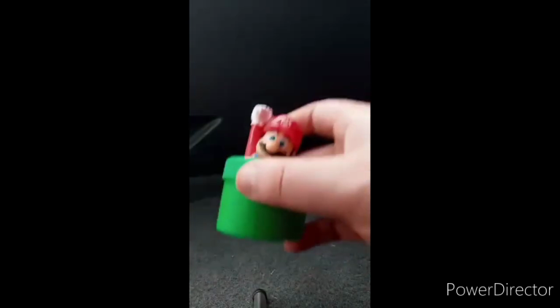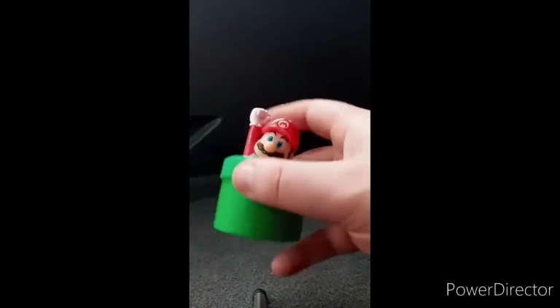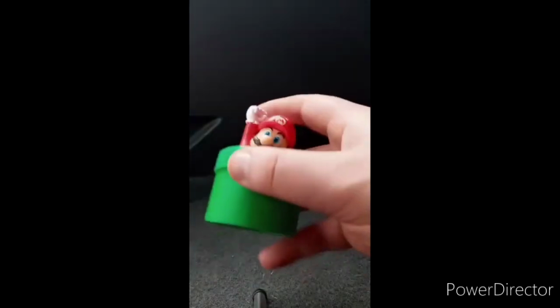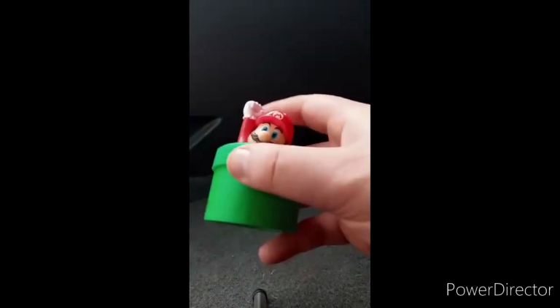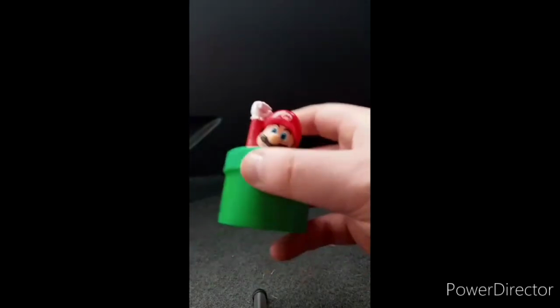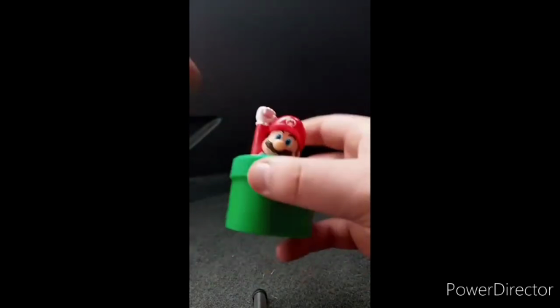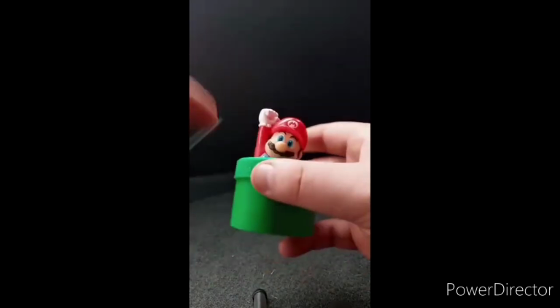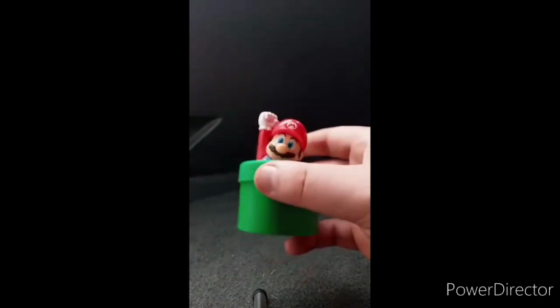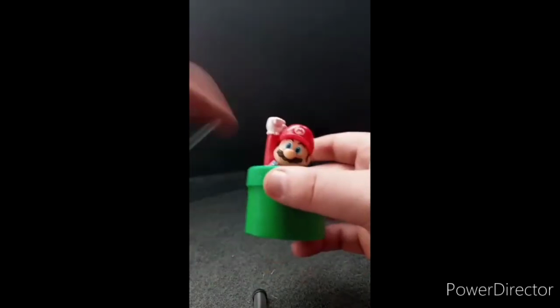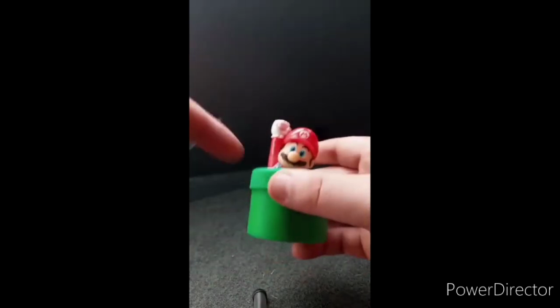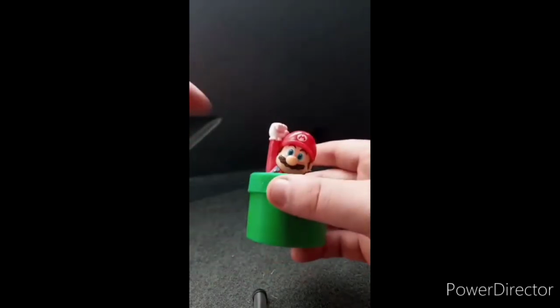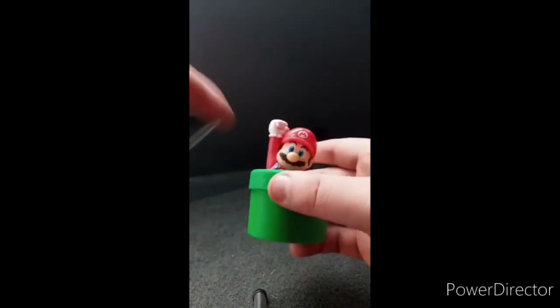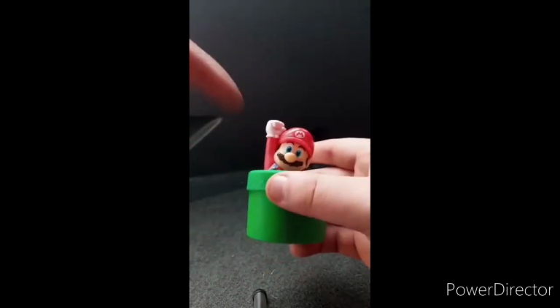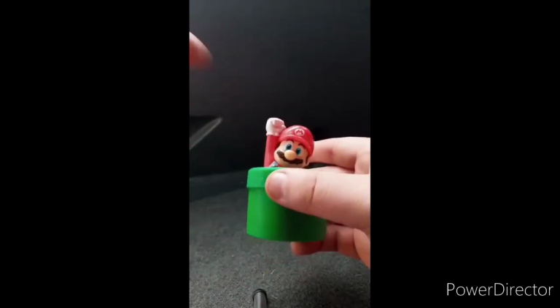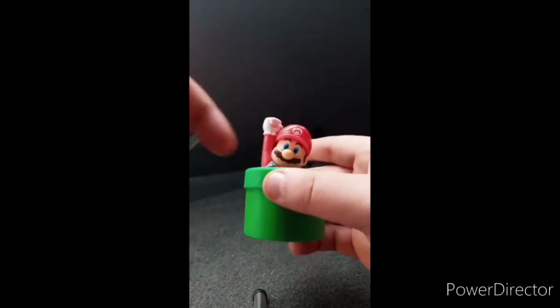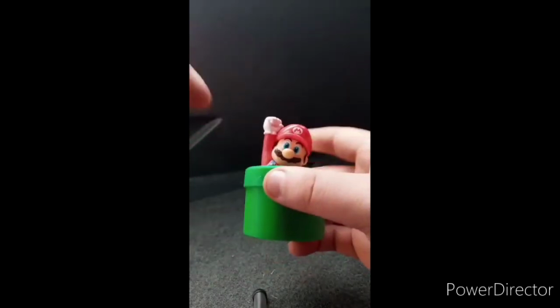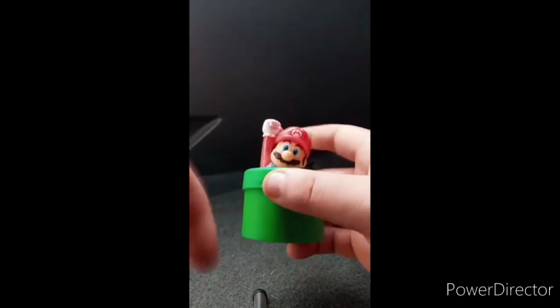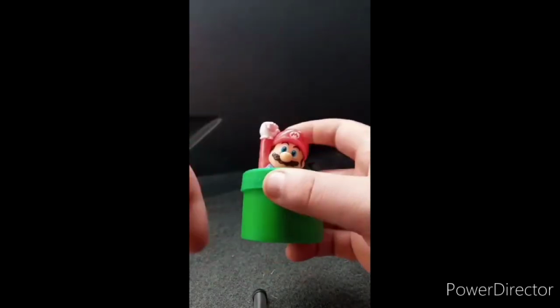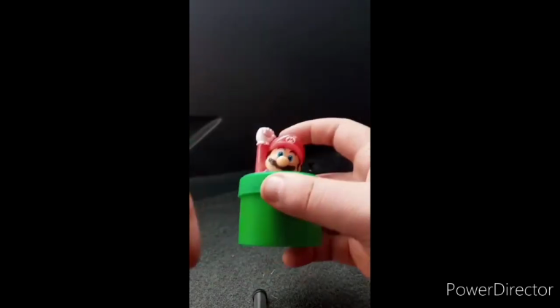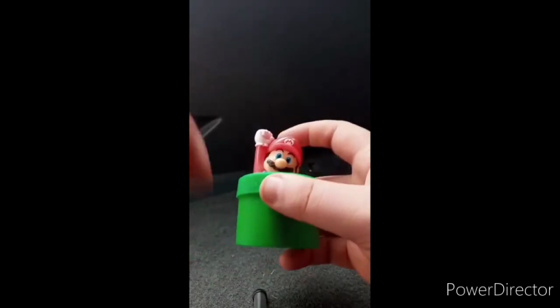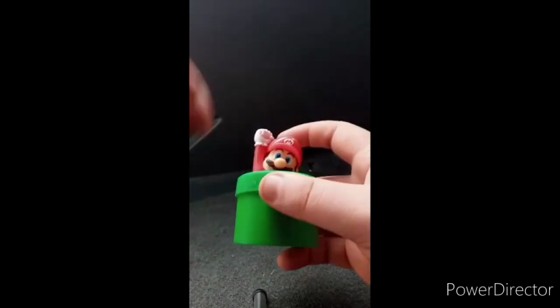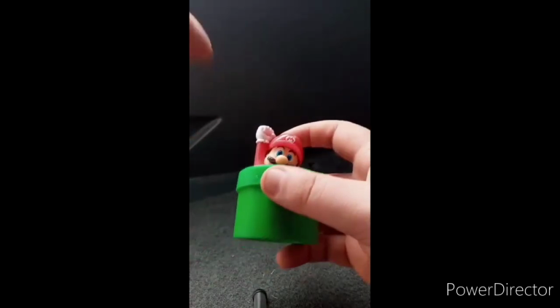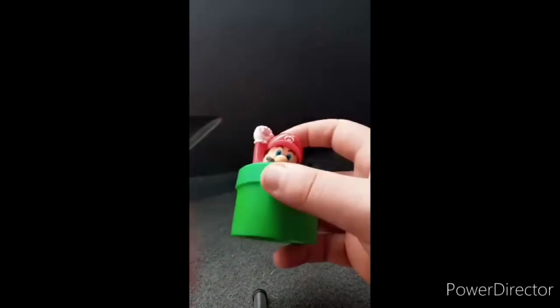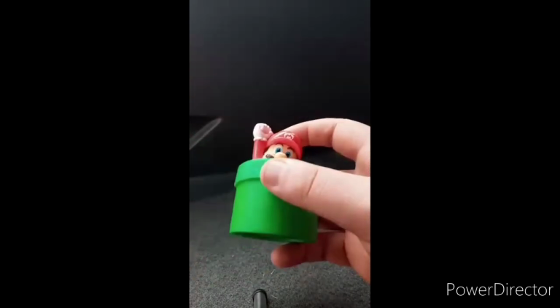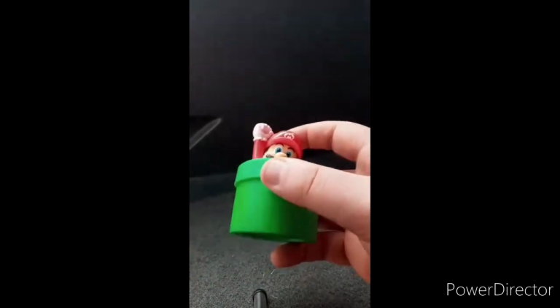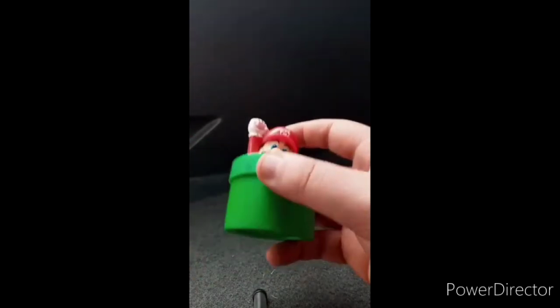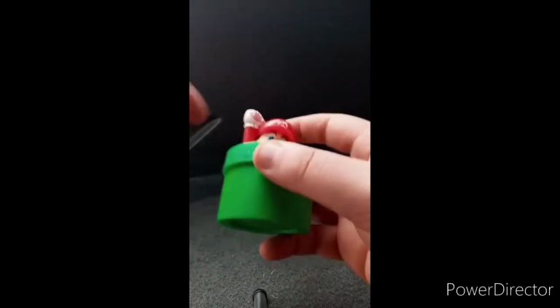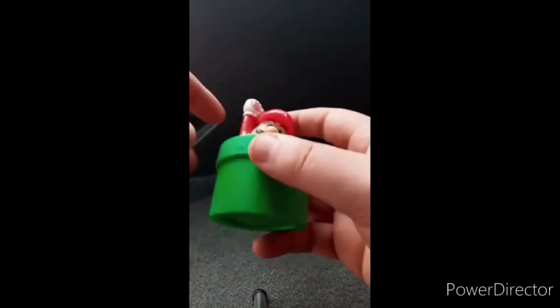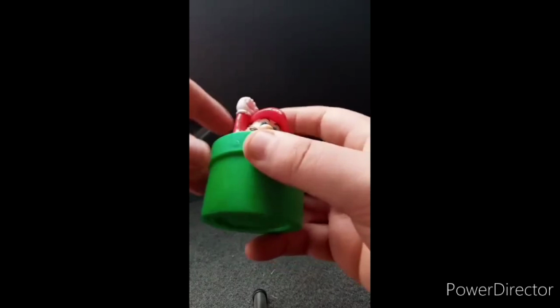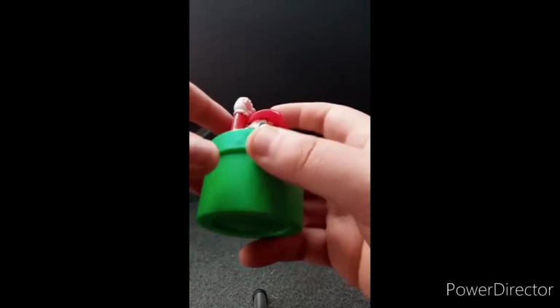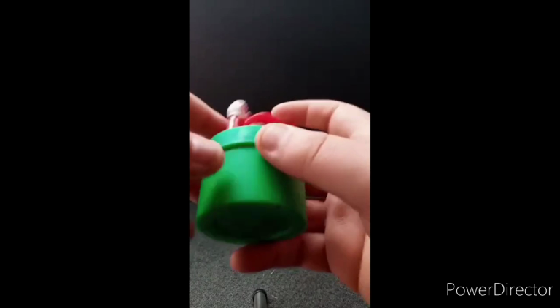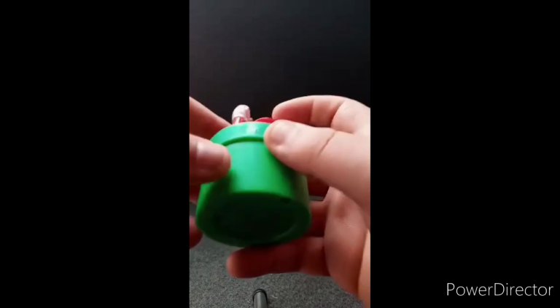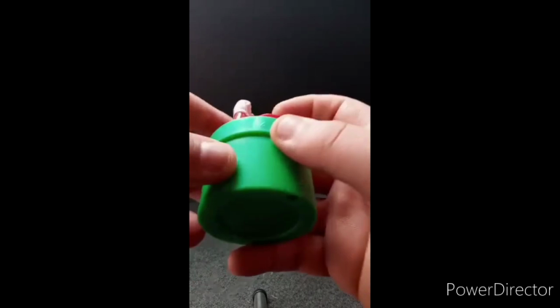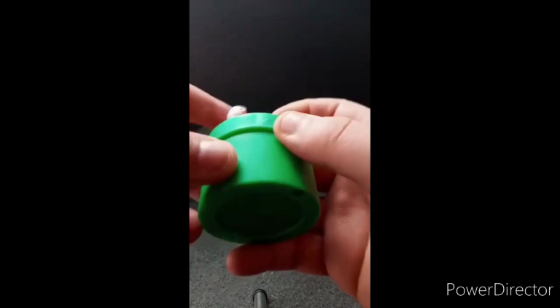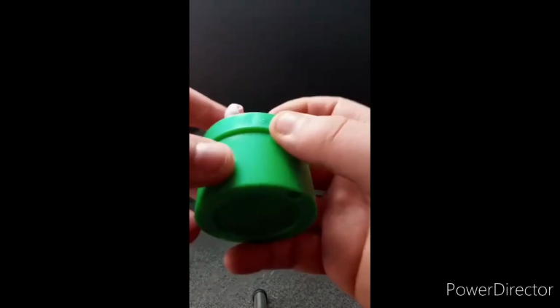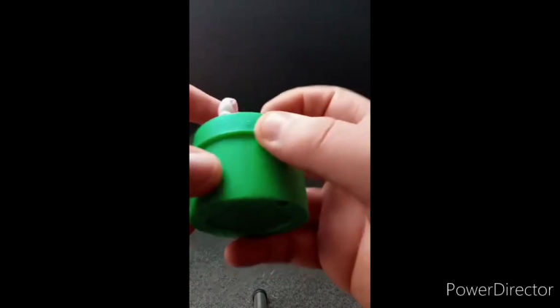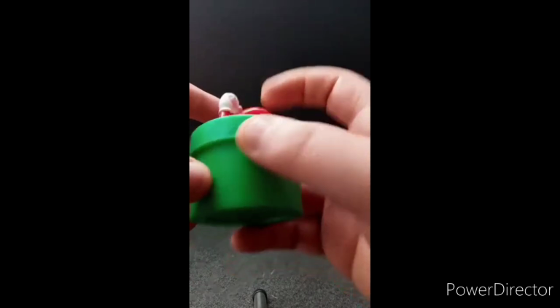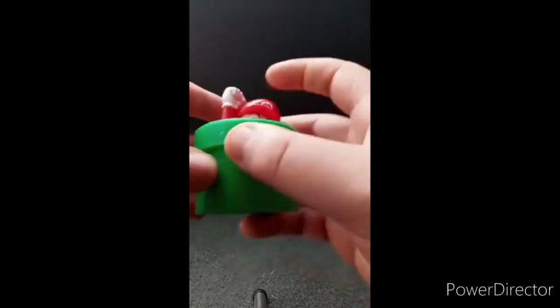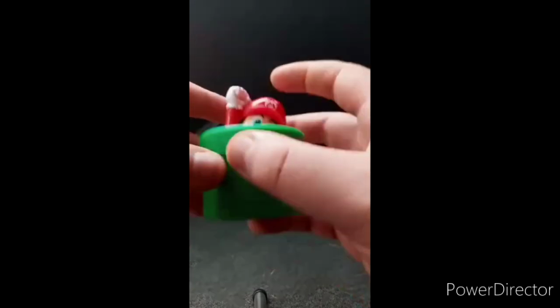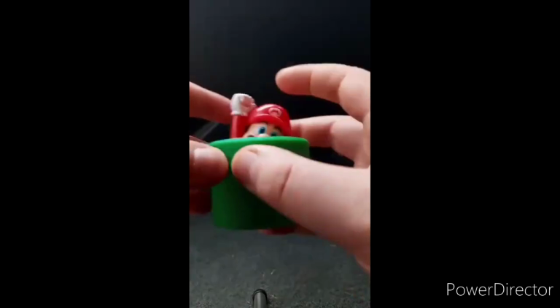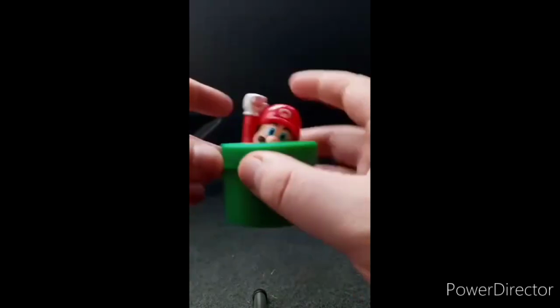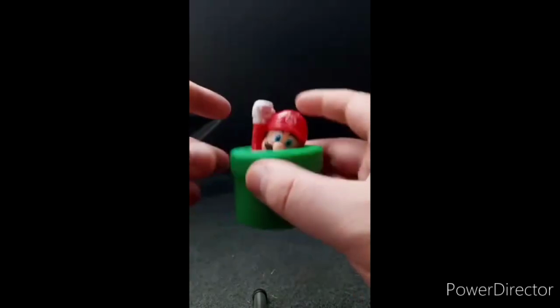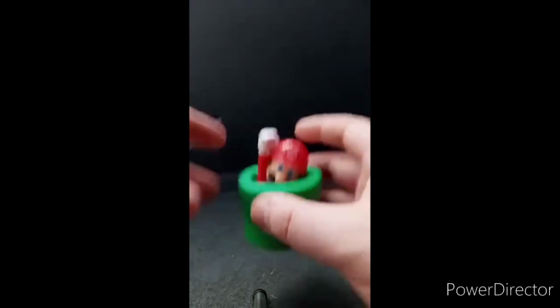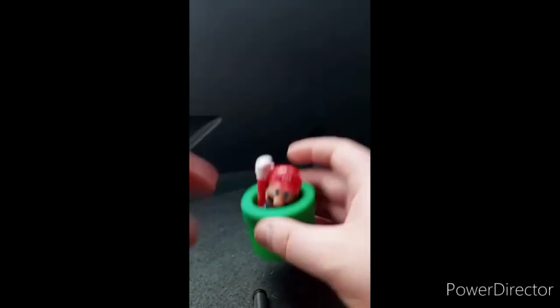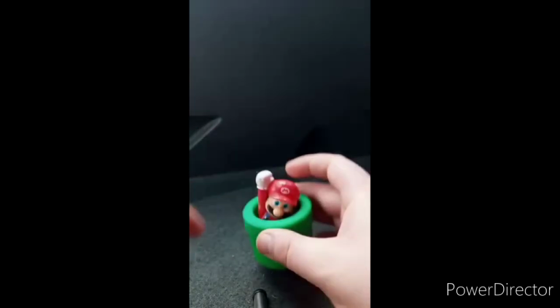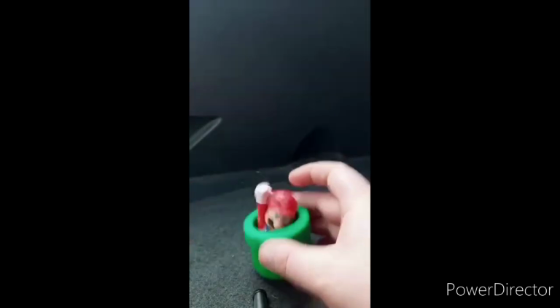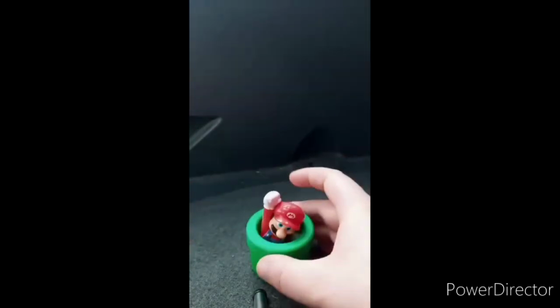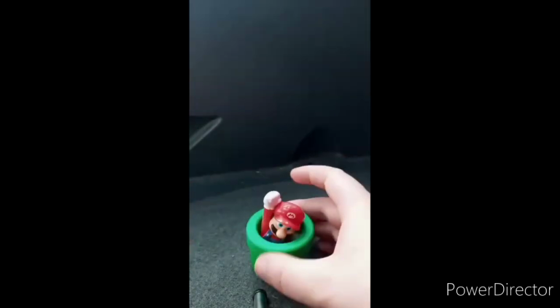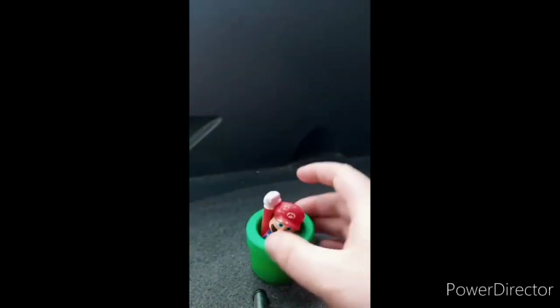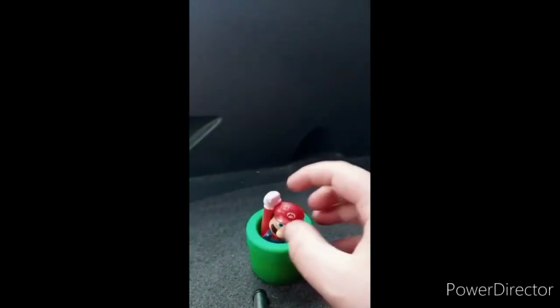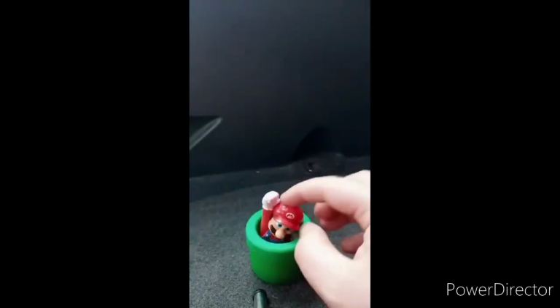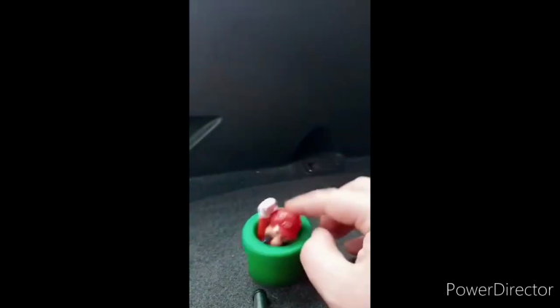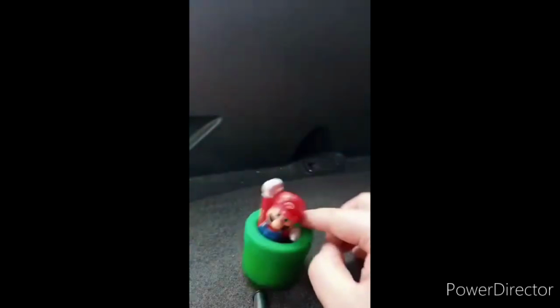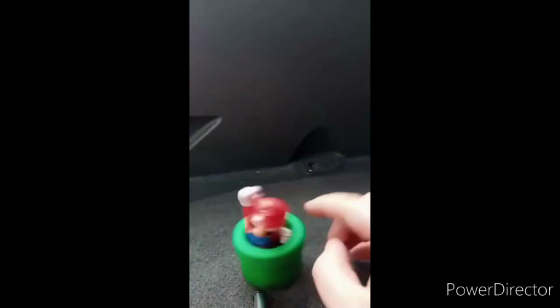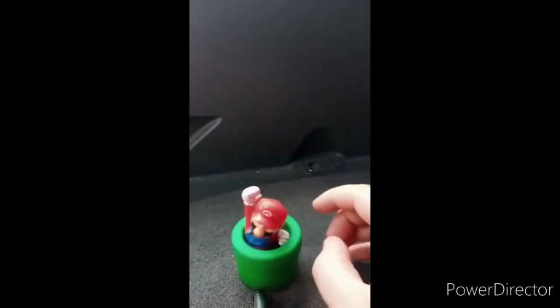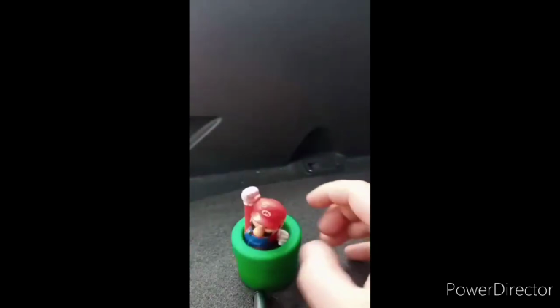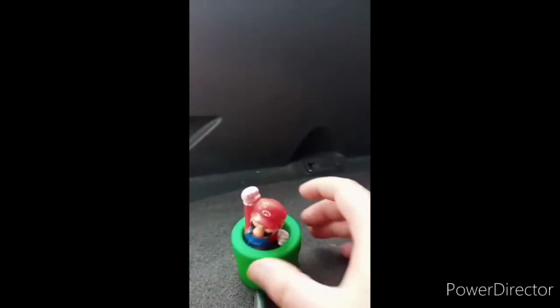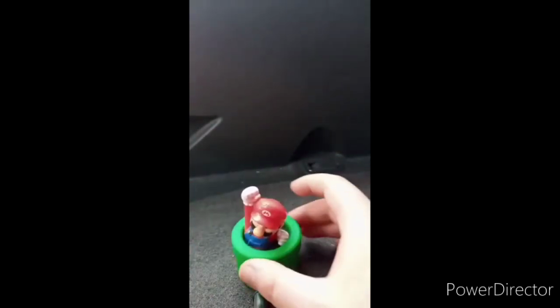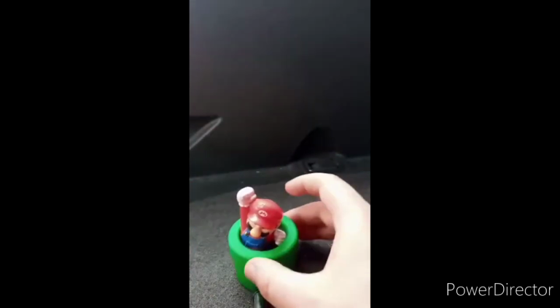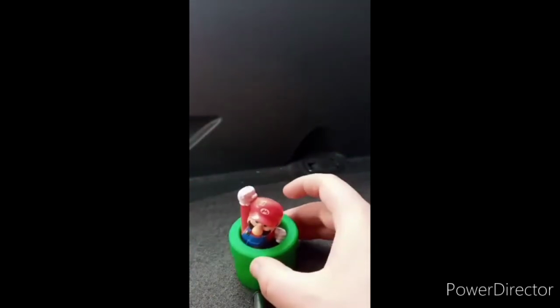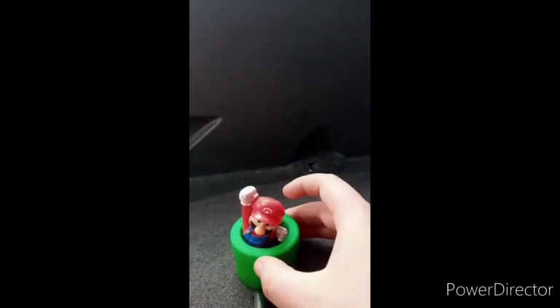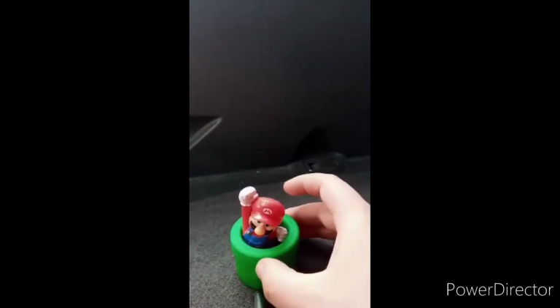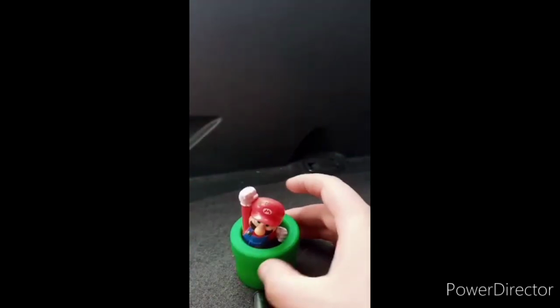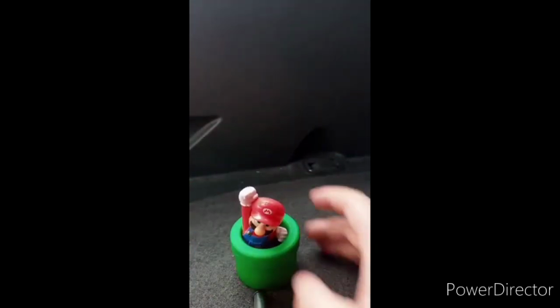Comment down who is your favorite Mario character. Let me know down in the comments below. Hope you guys like, comment, subscribe.